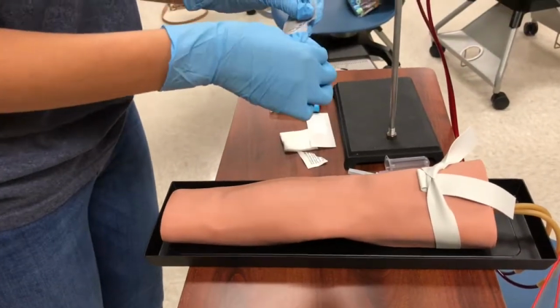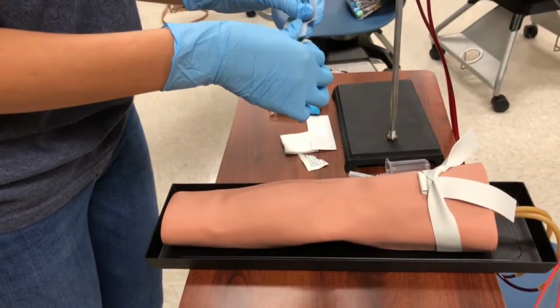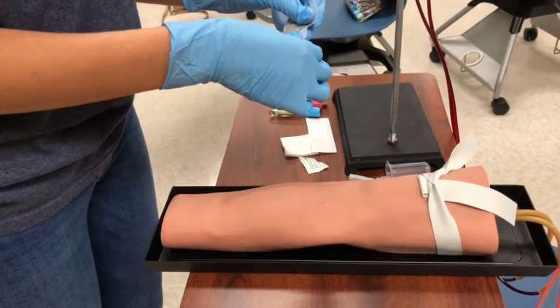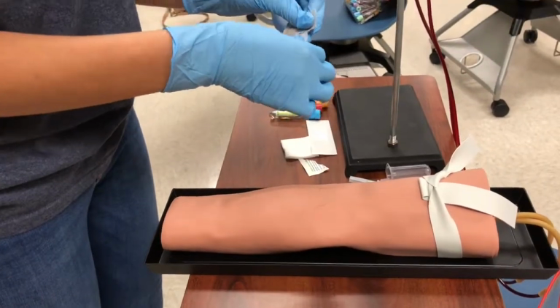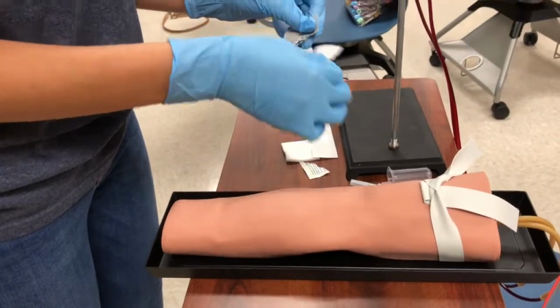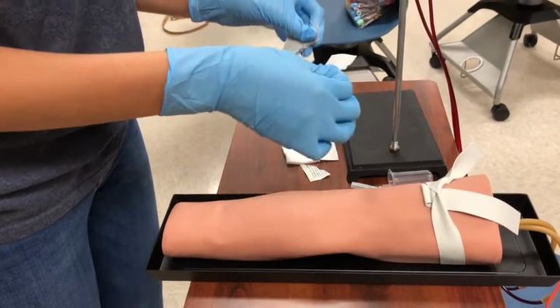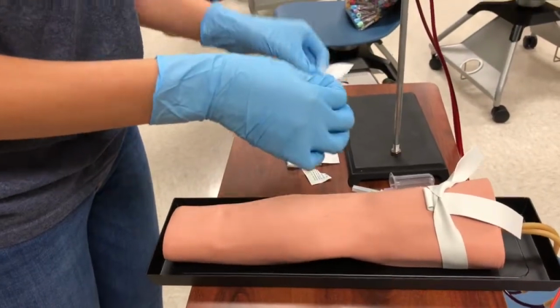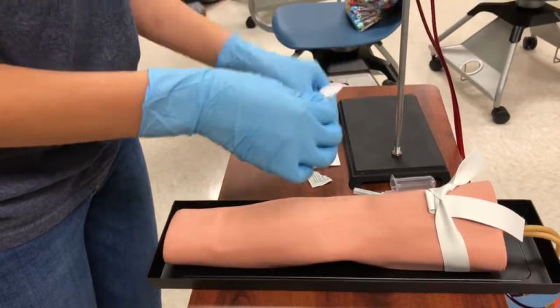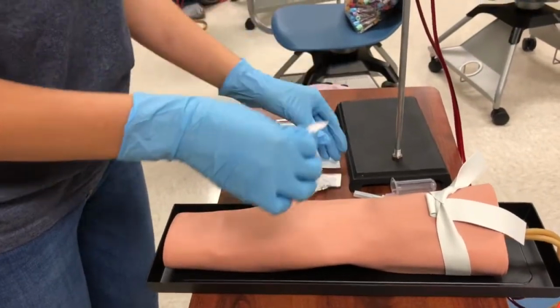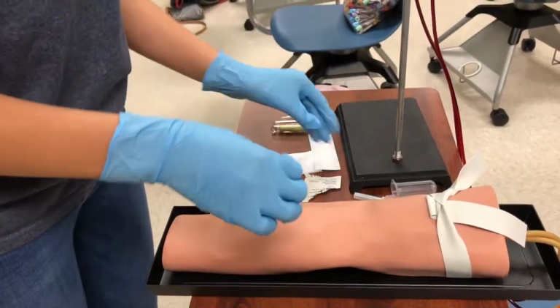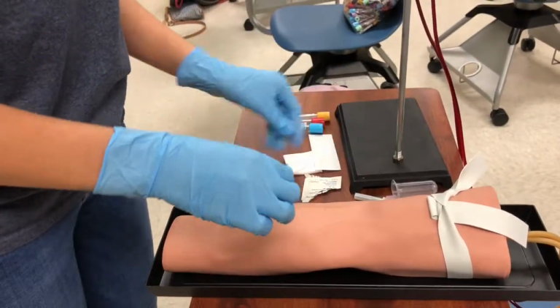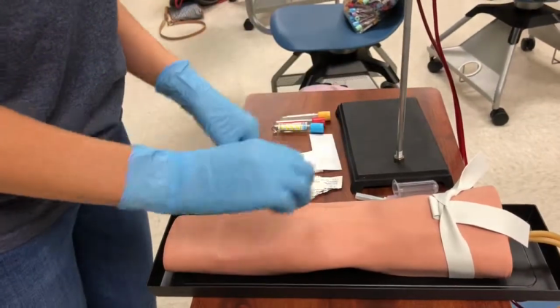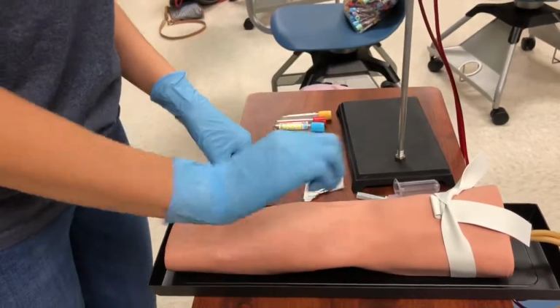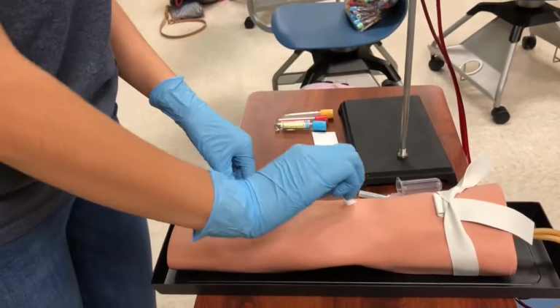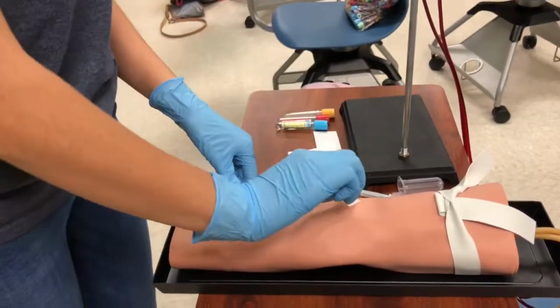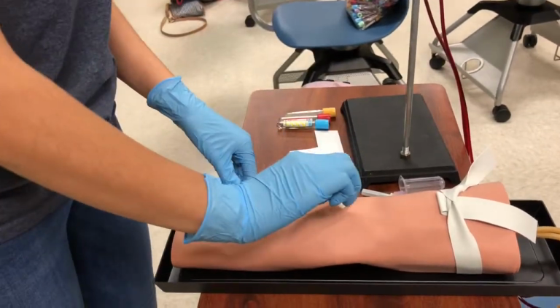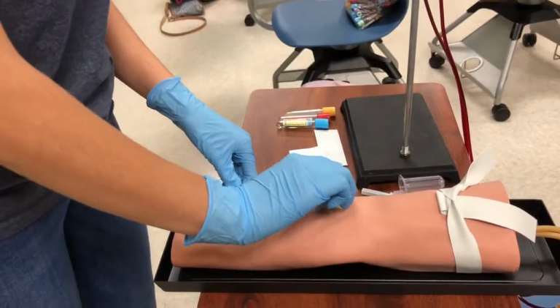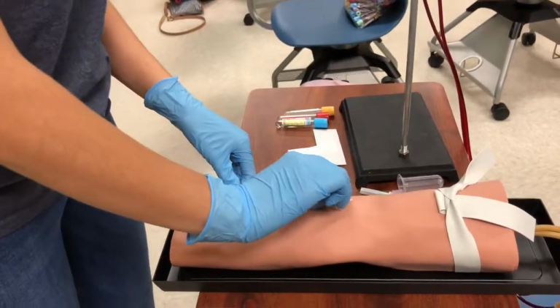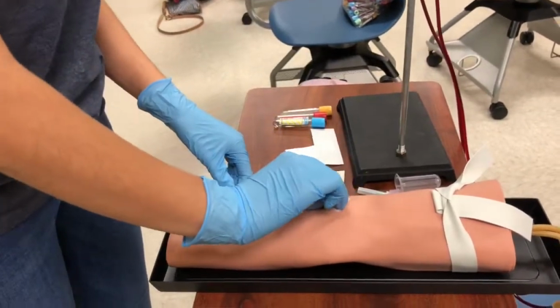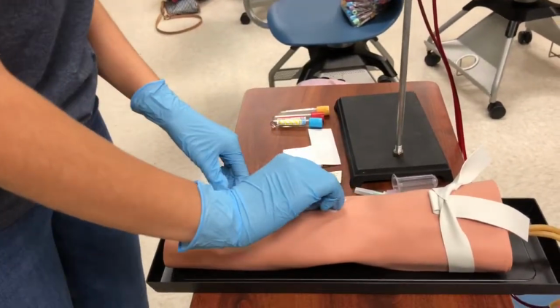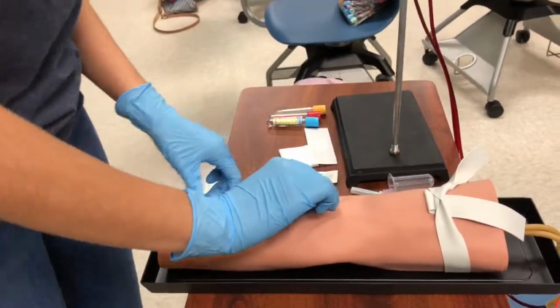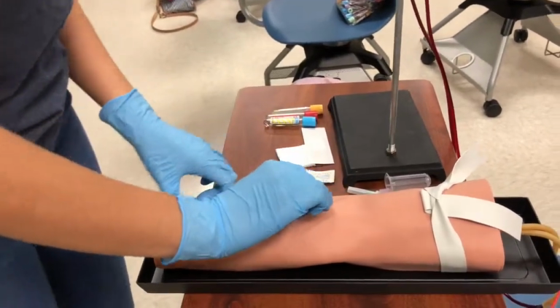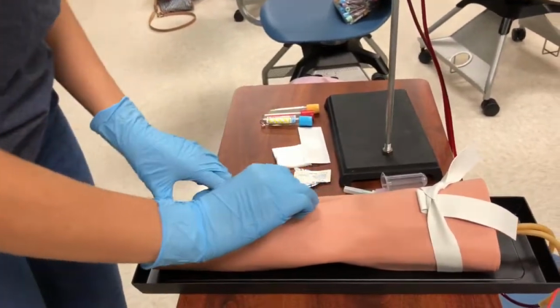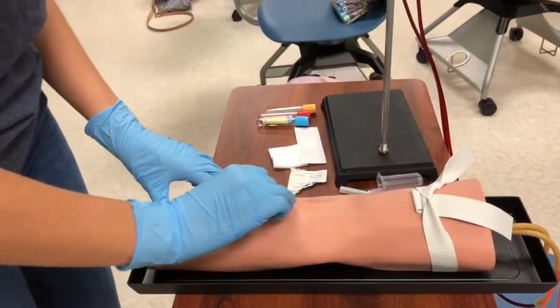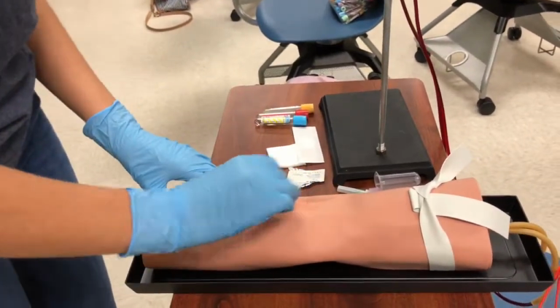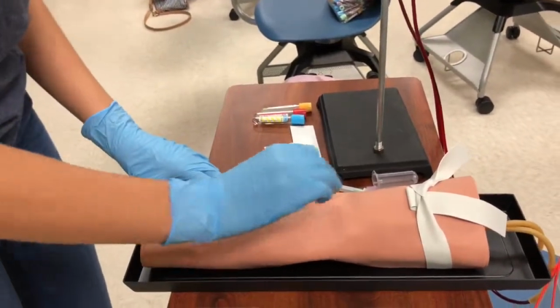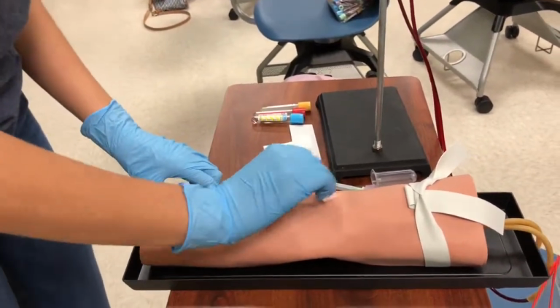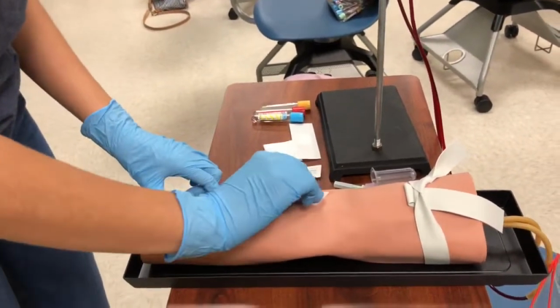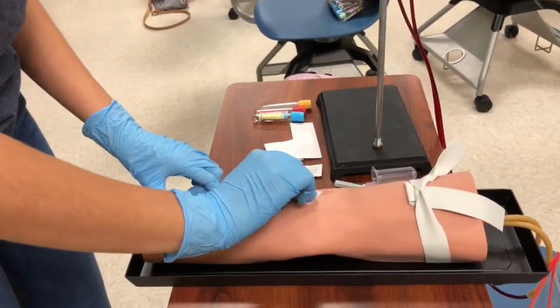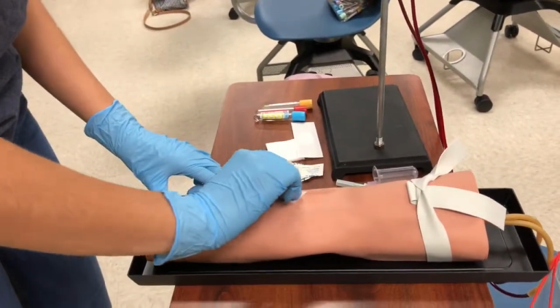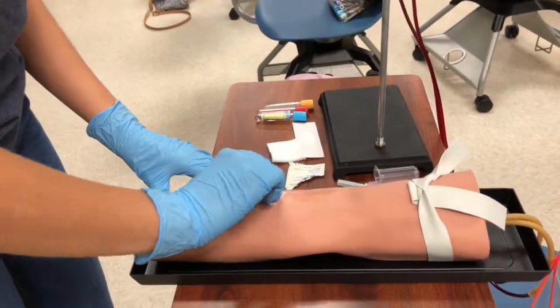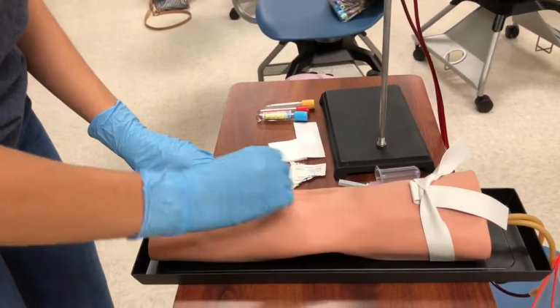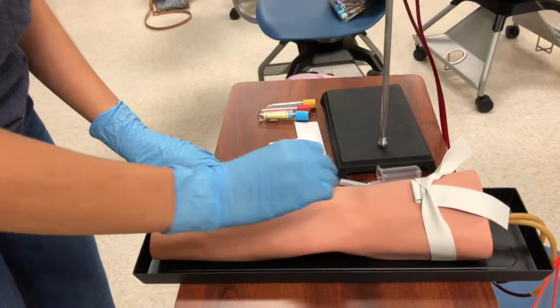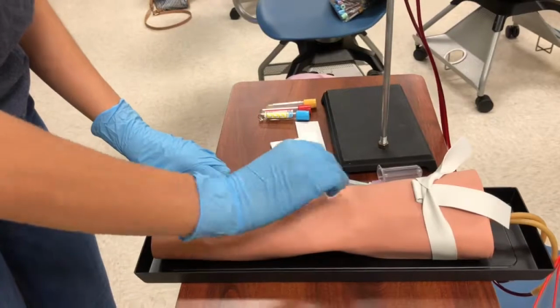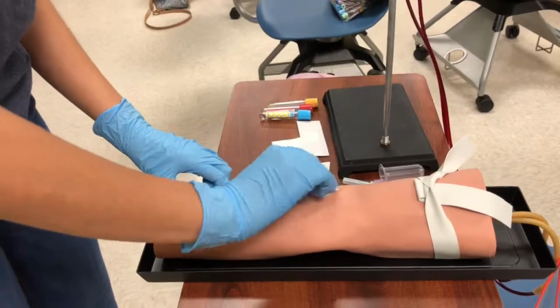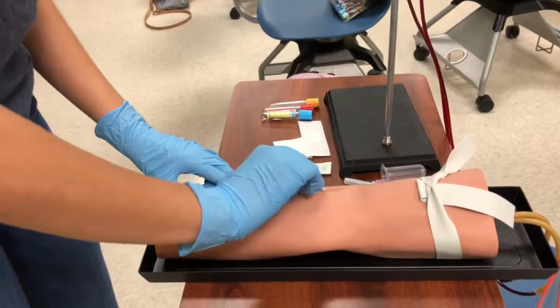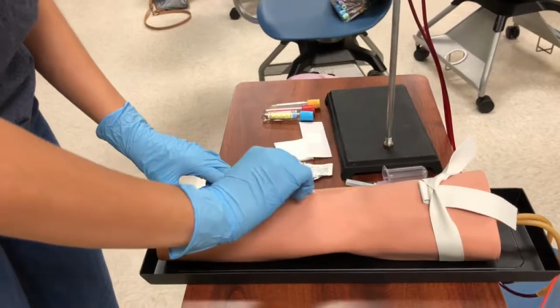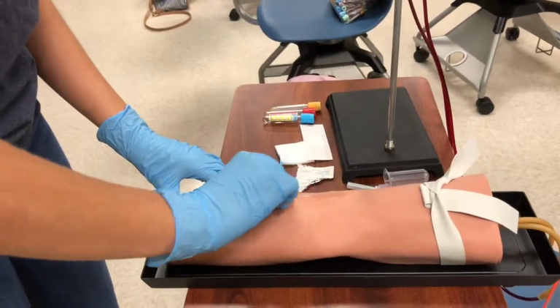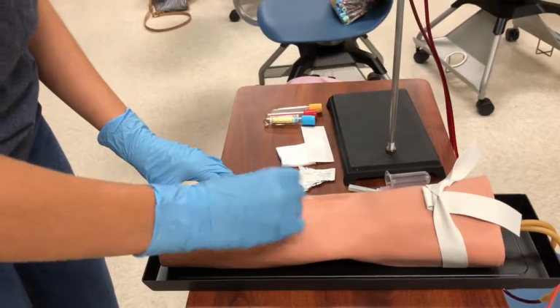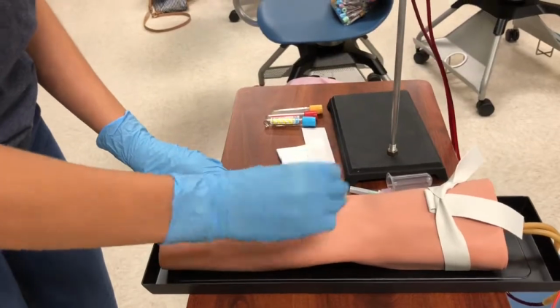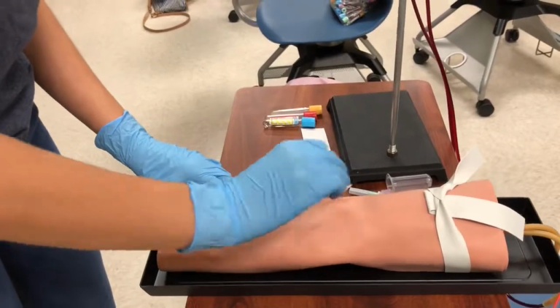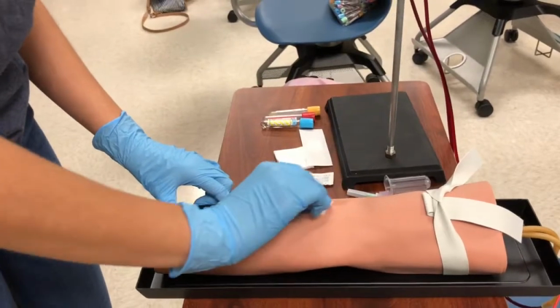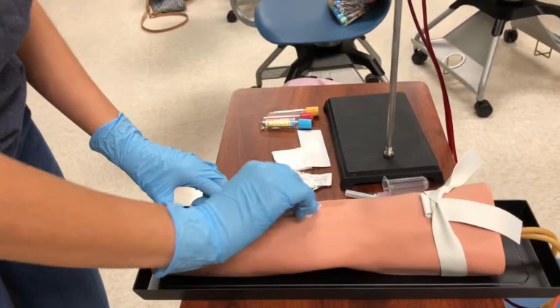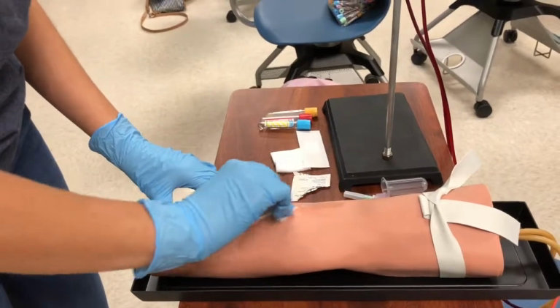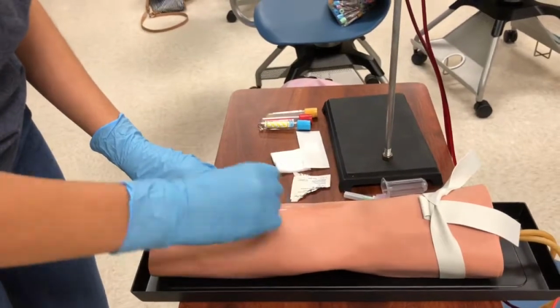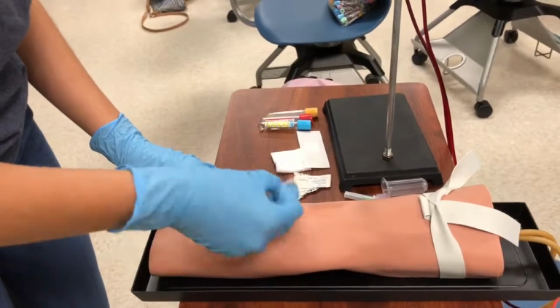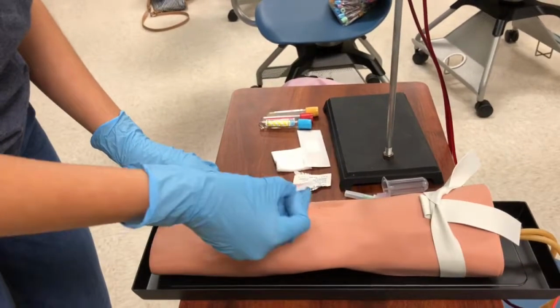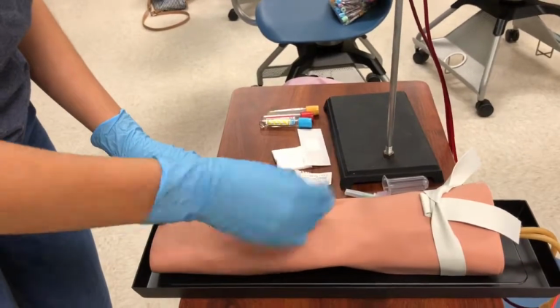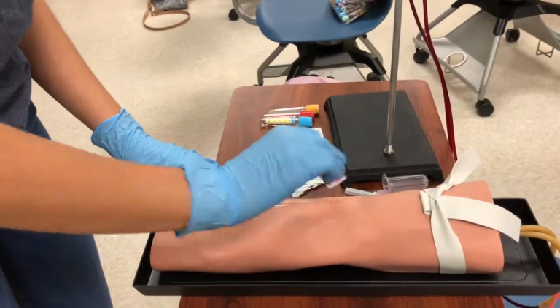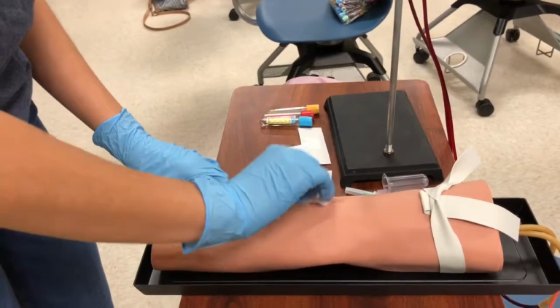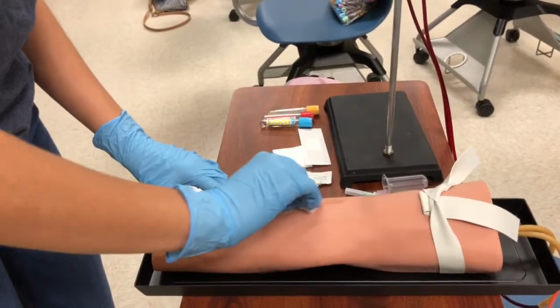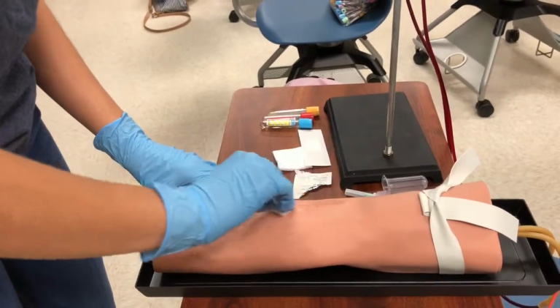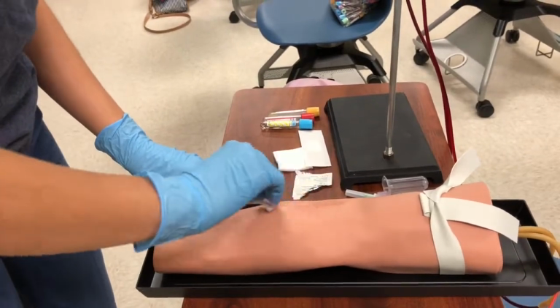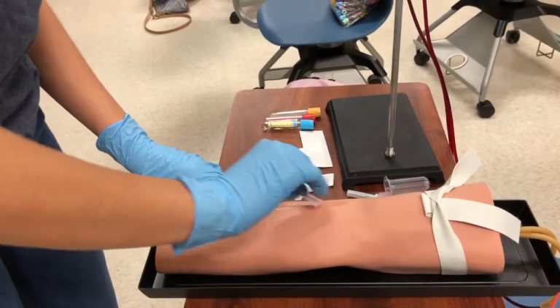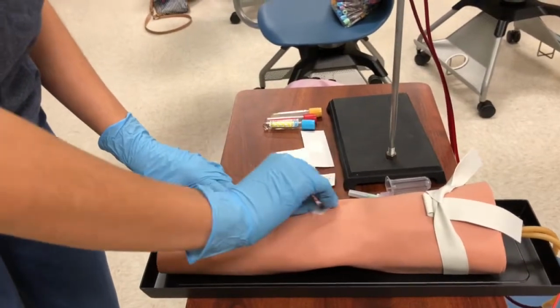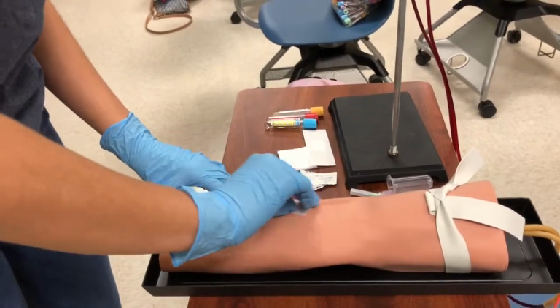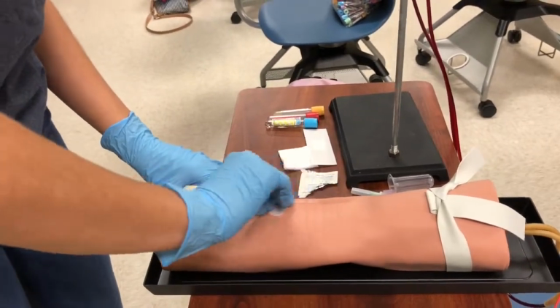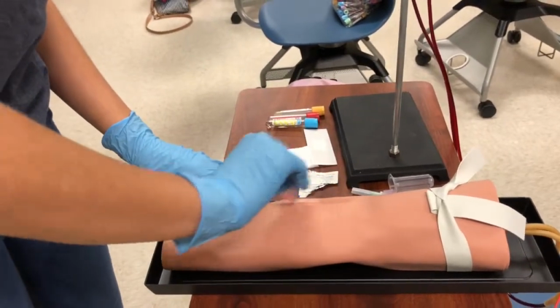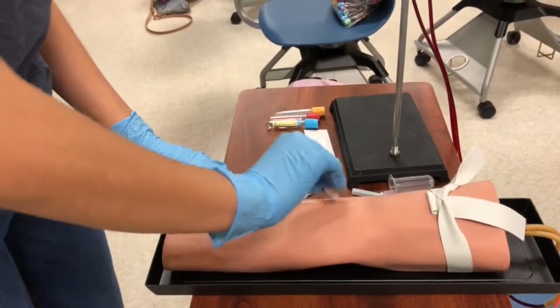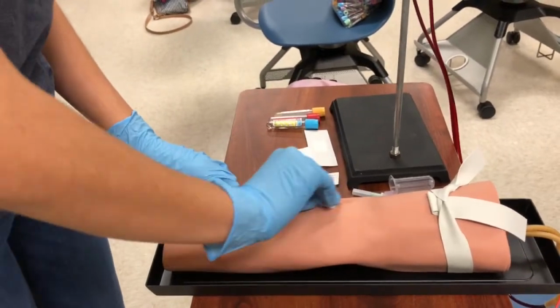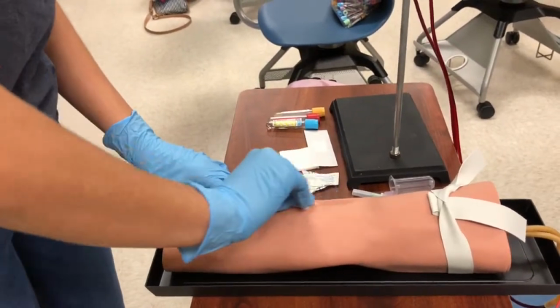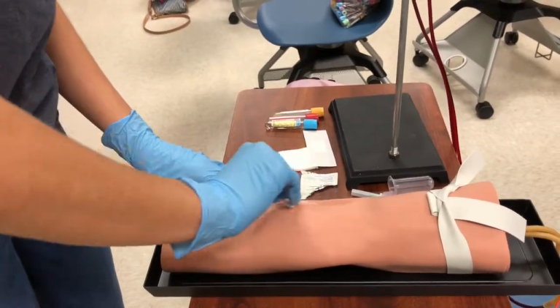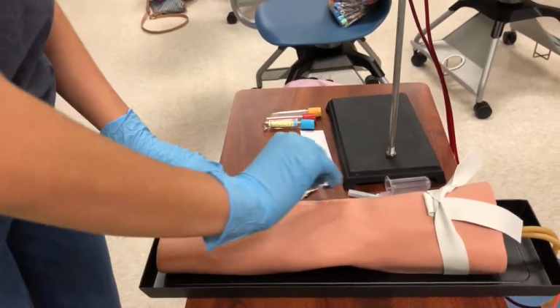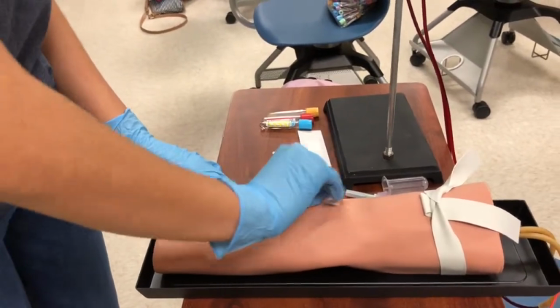Now I open the alcohol wipe and clean the patient's arm. This is where I will be performing the venipuncture technique, so I make sure to get the entire area.